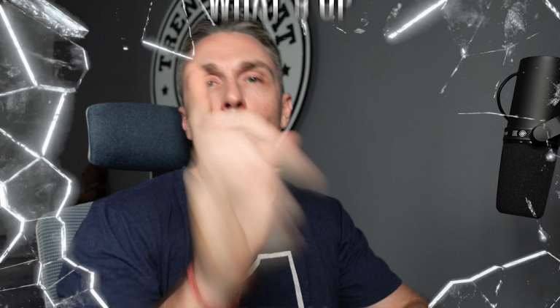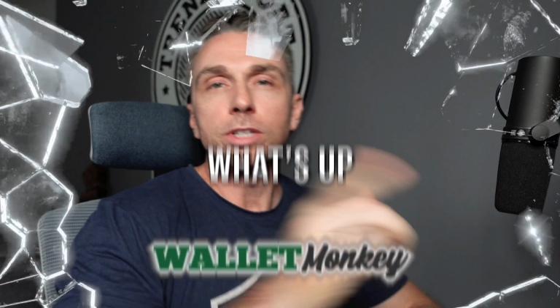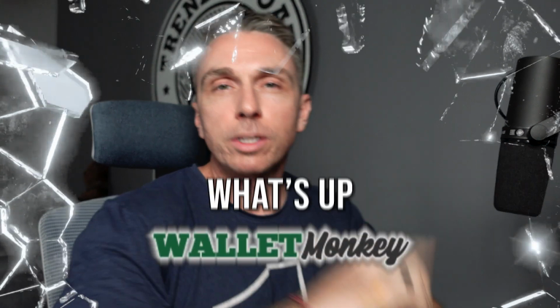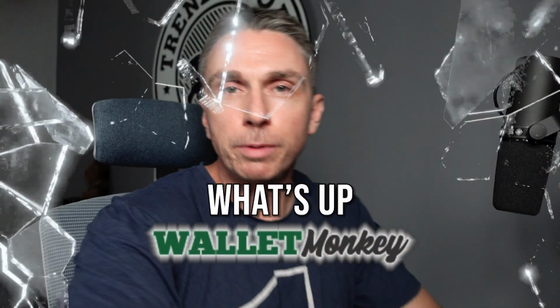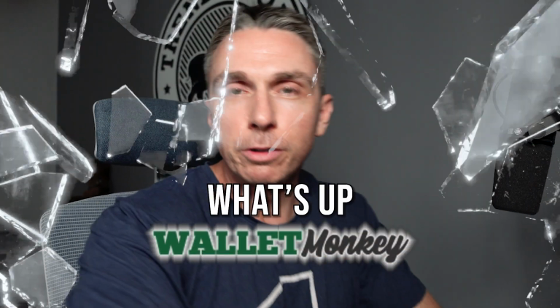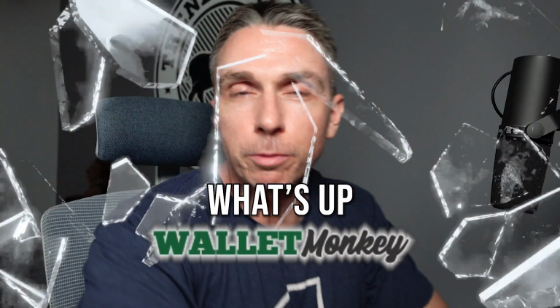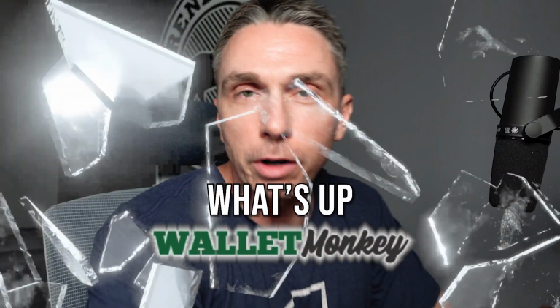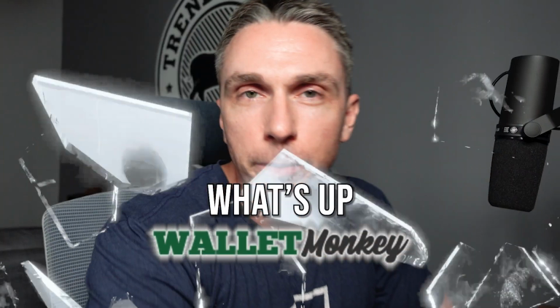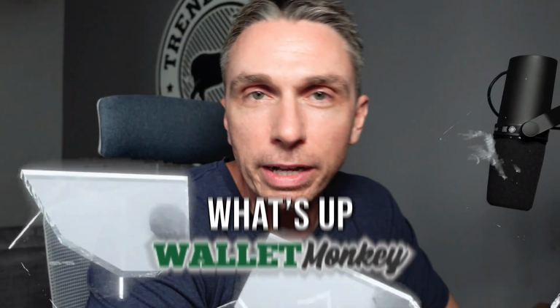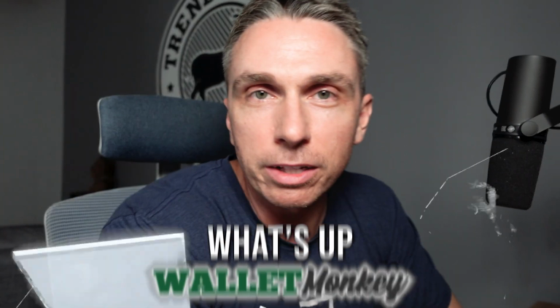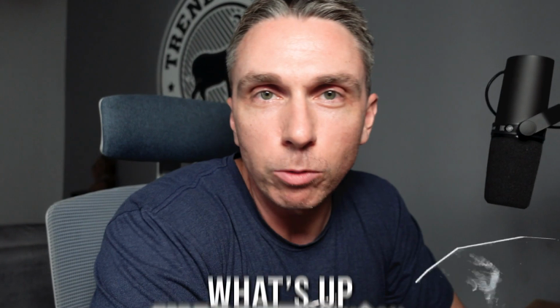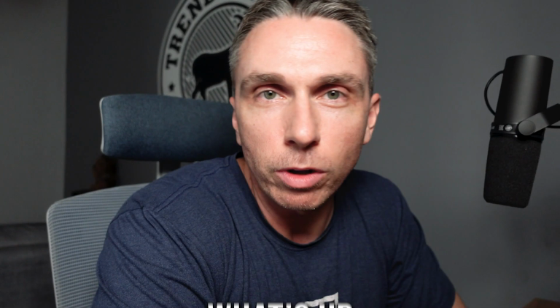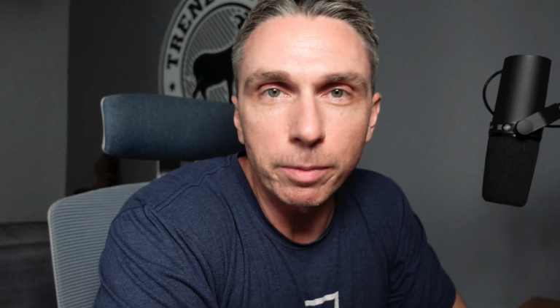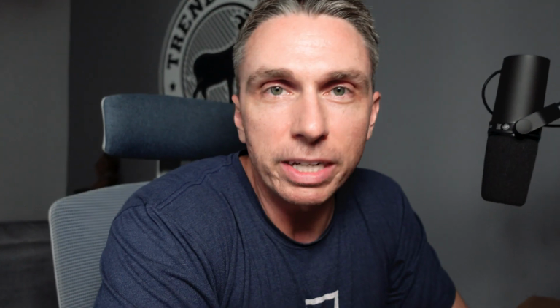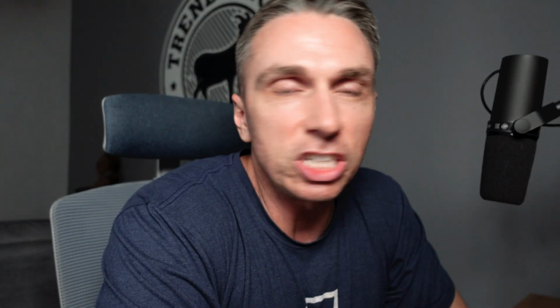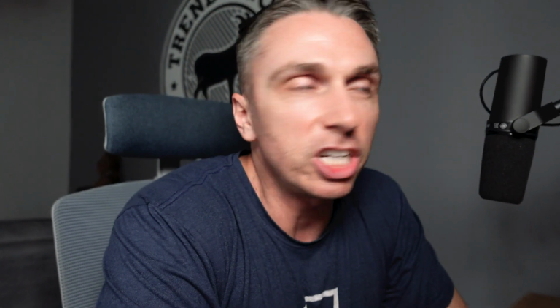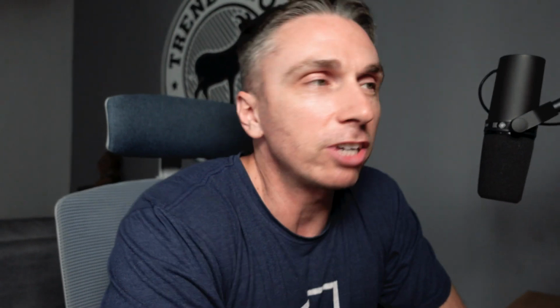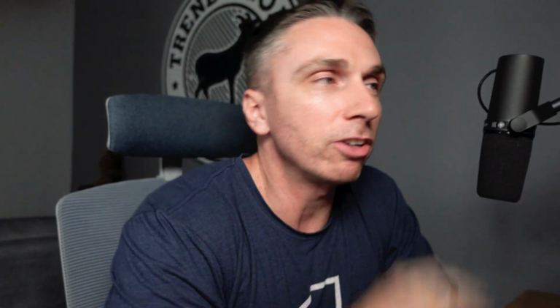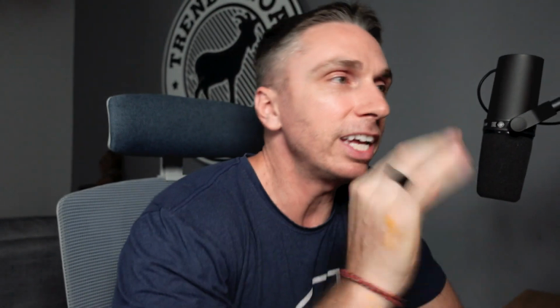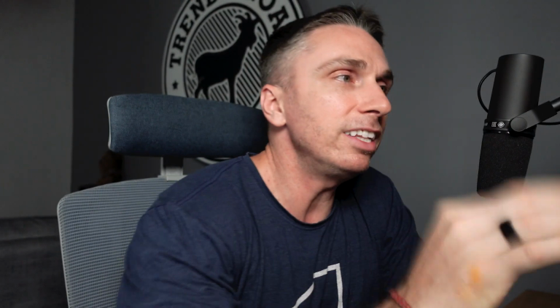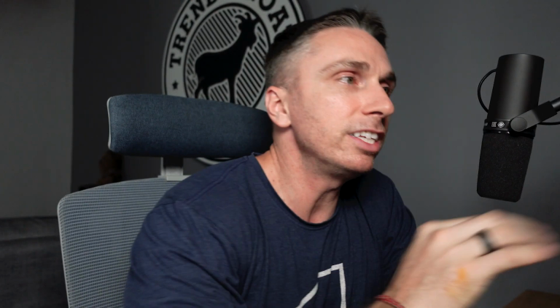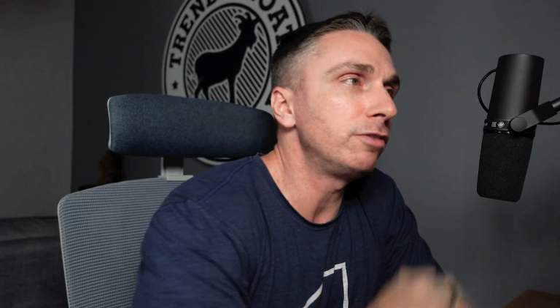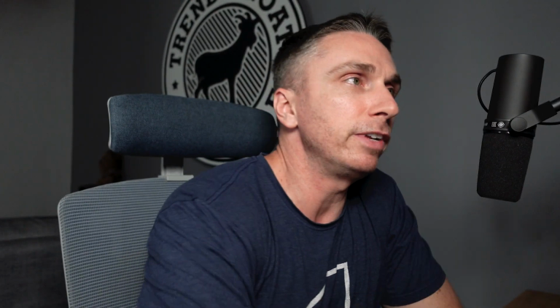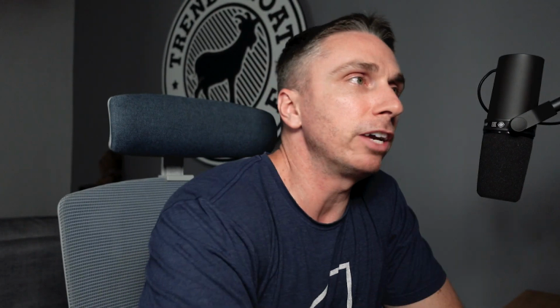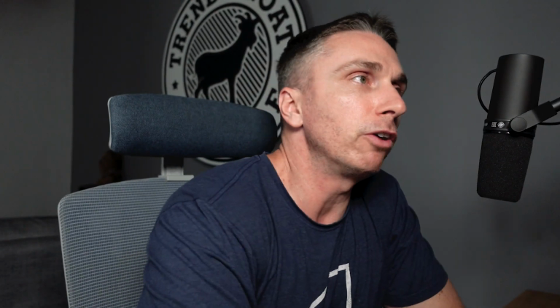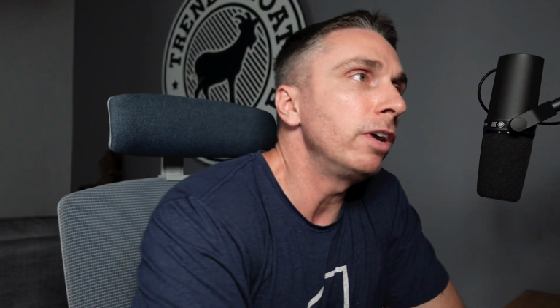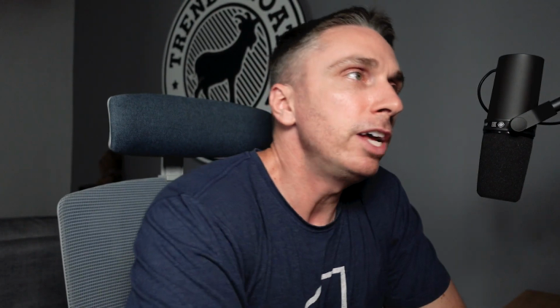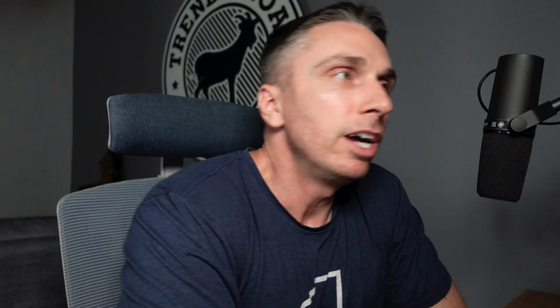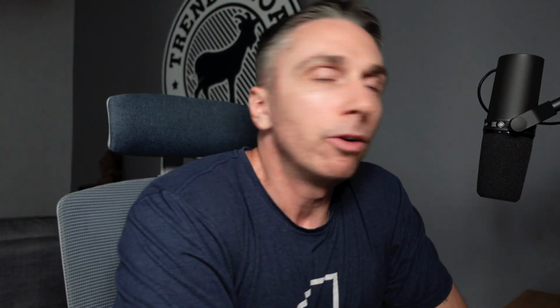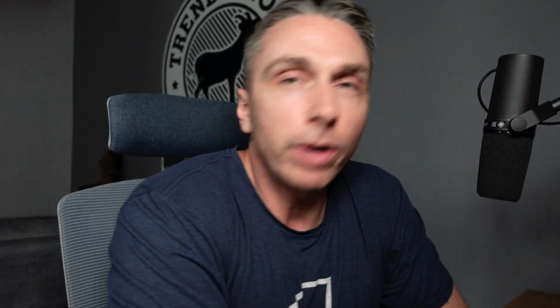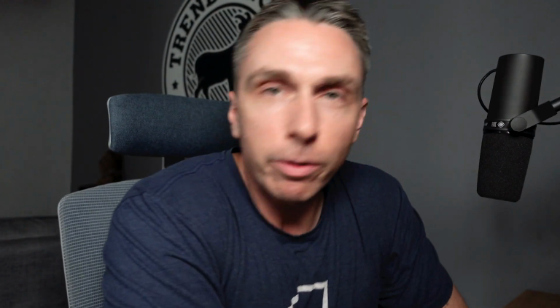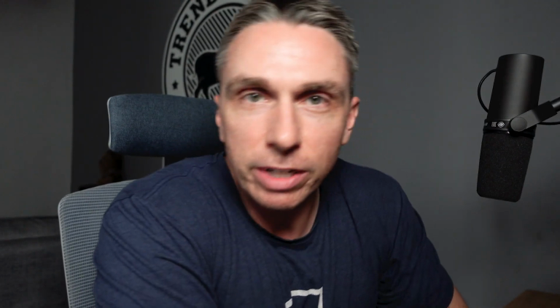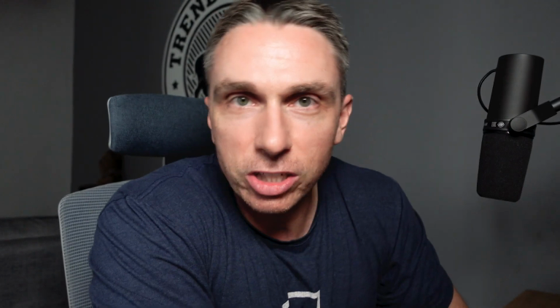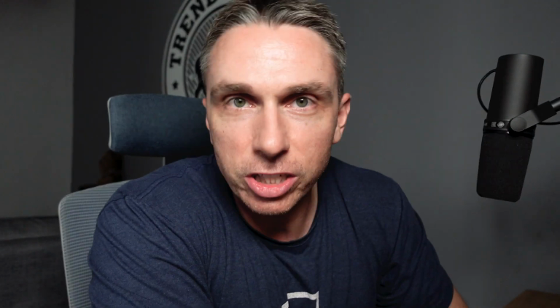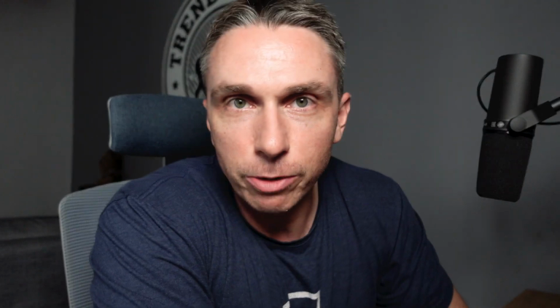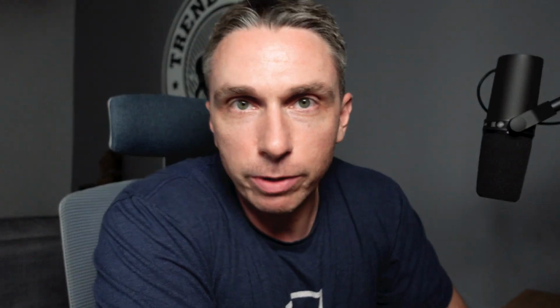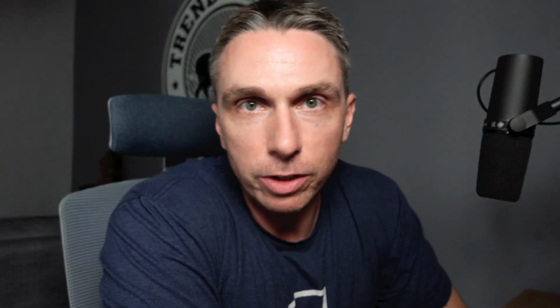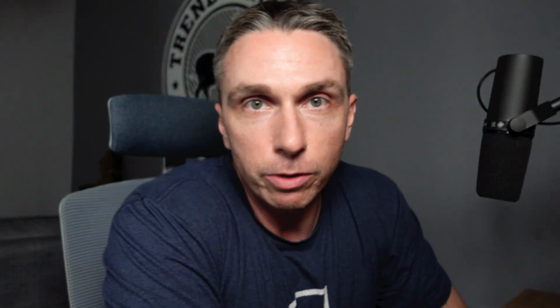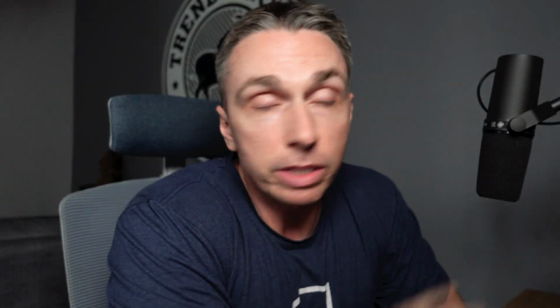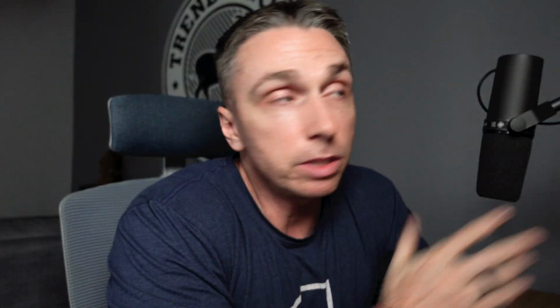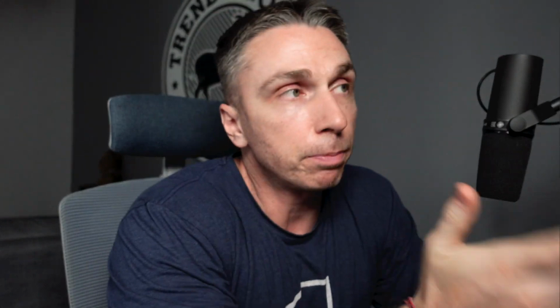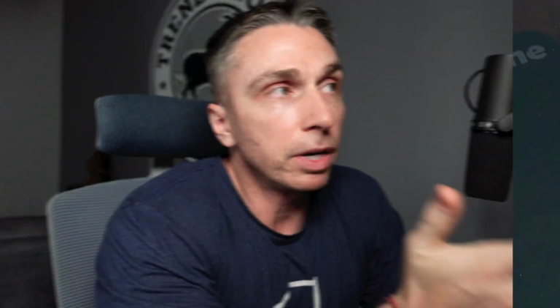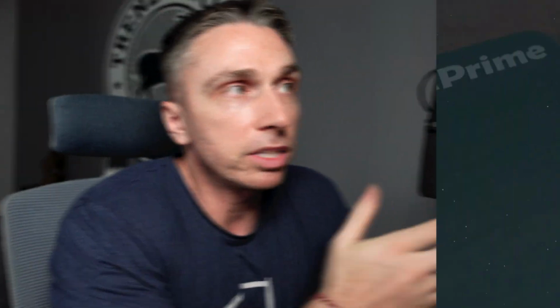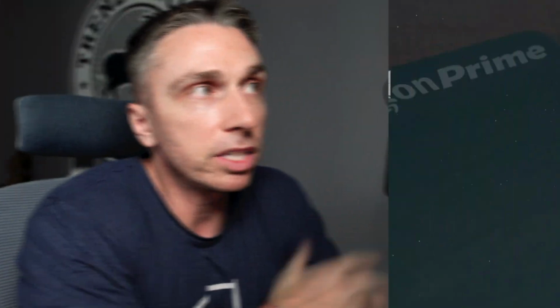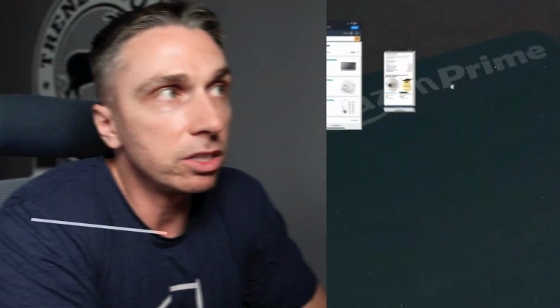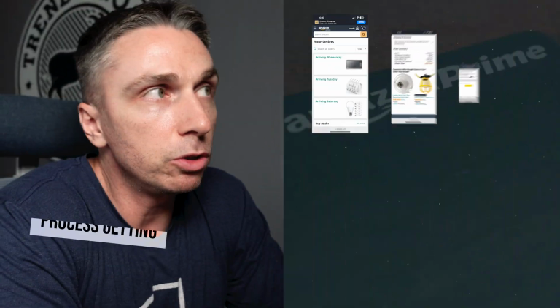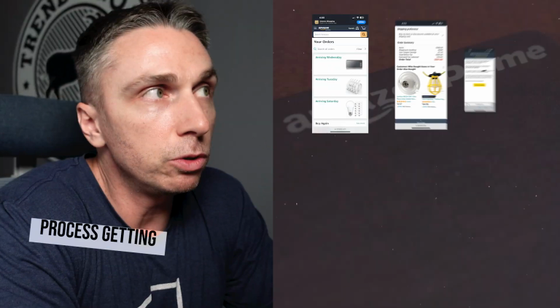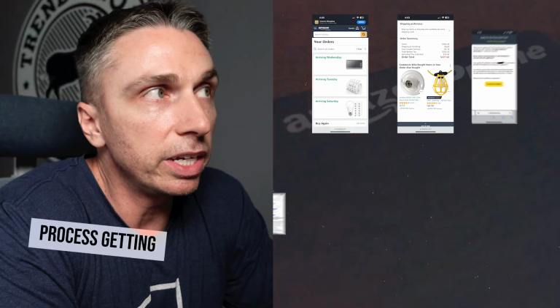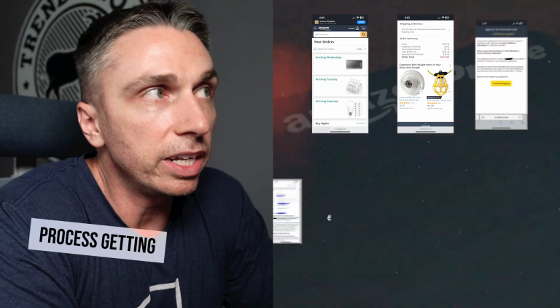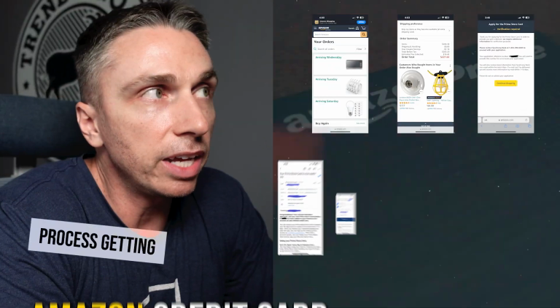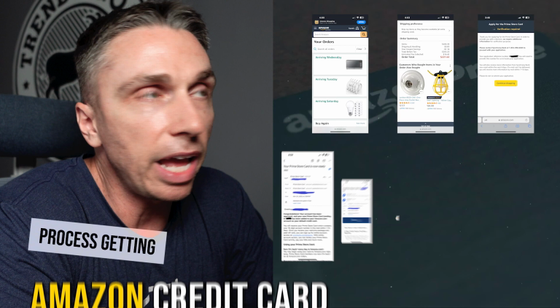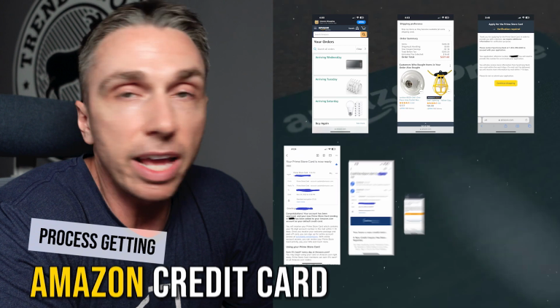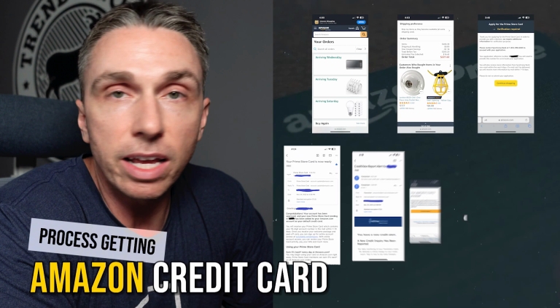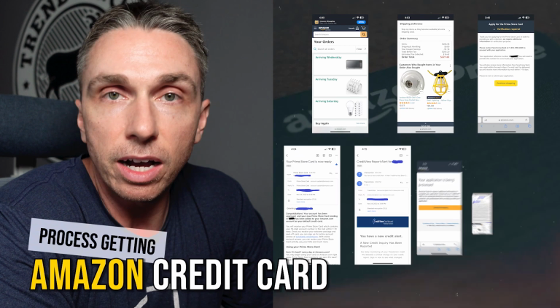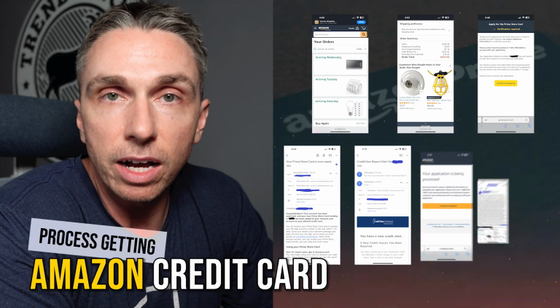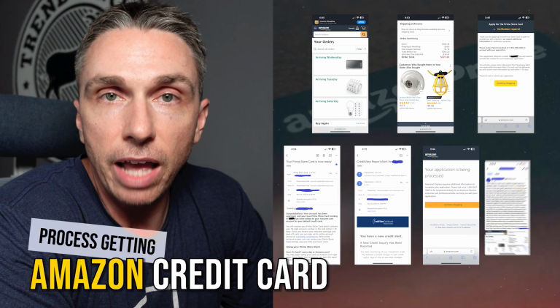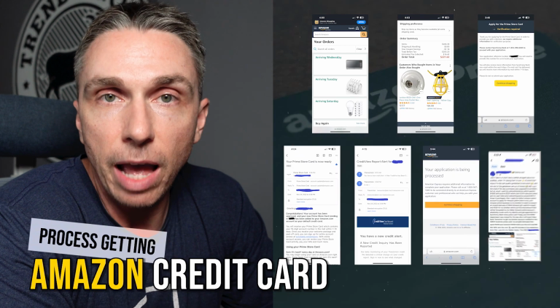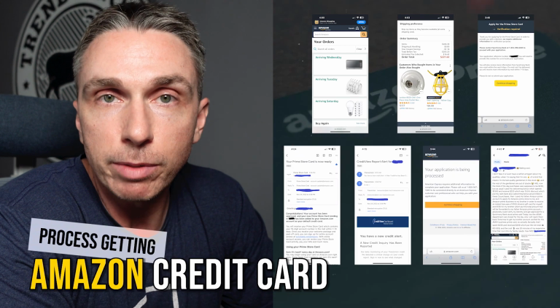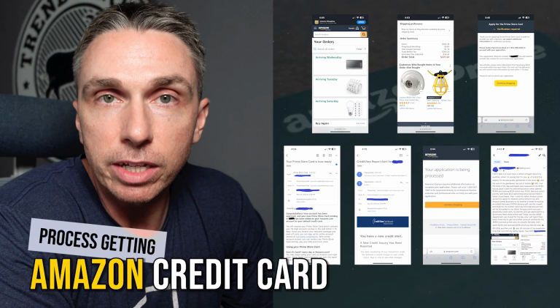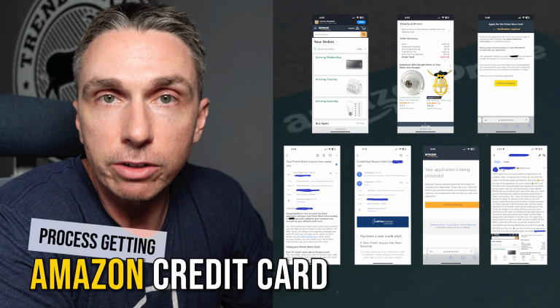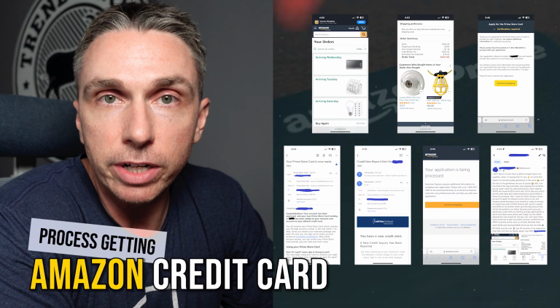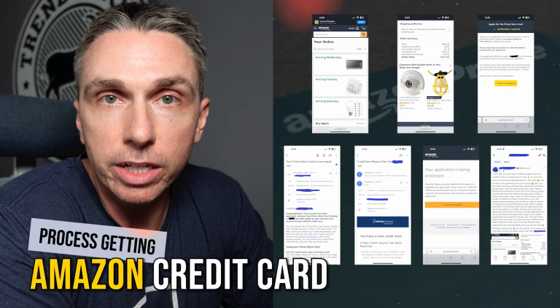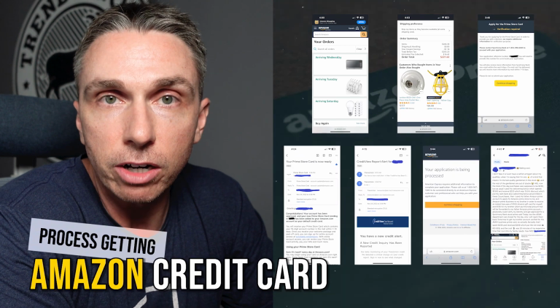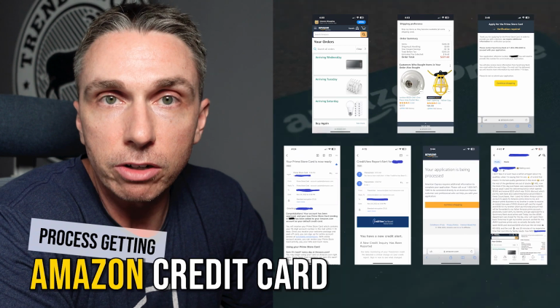What's up, YouTube? Welcome back to the Wallet Monkey channel. In this video, what I wanted to share with you is the process to getting an Amazon credit card.